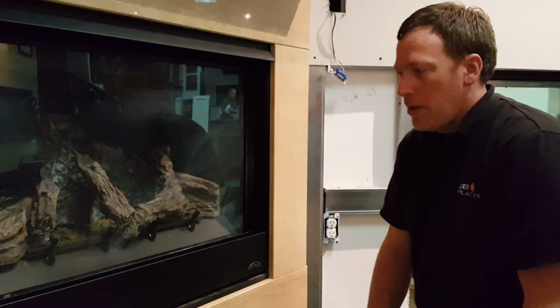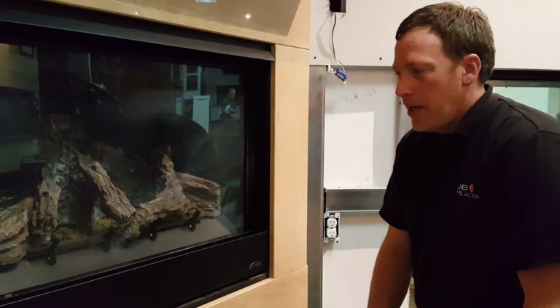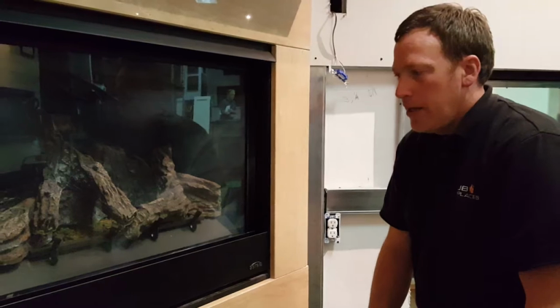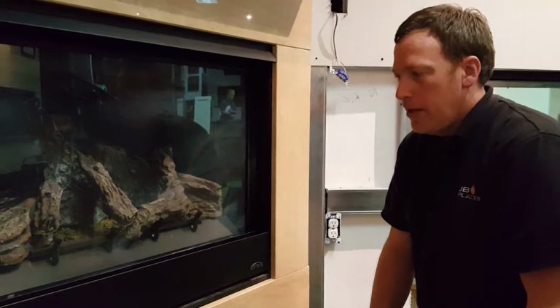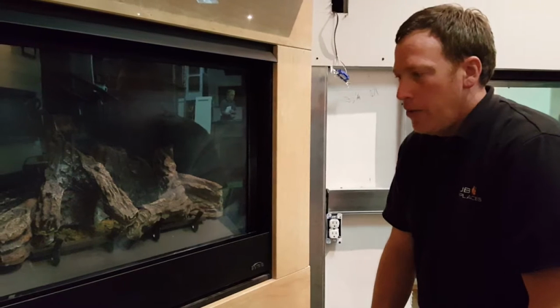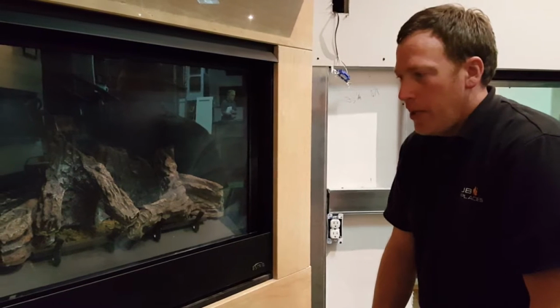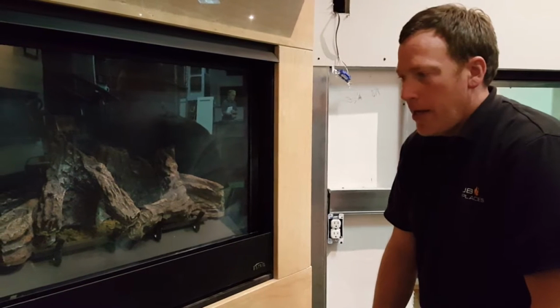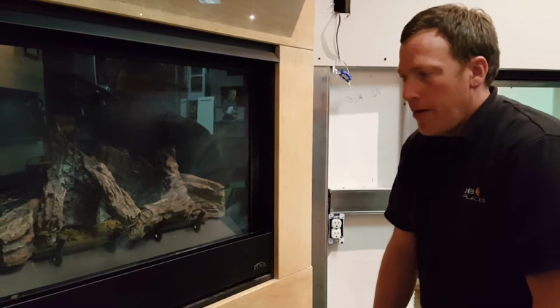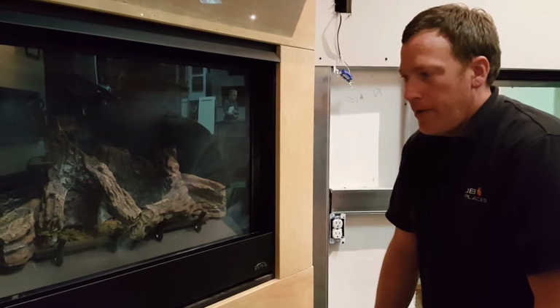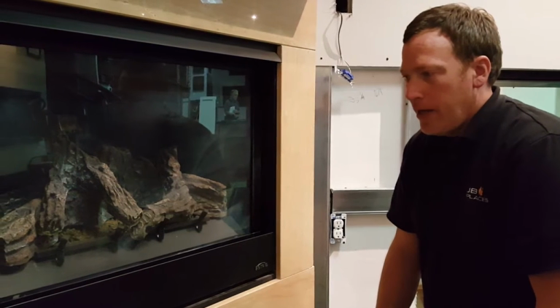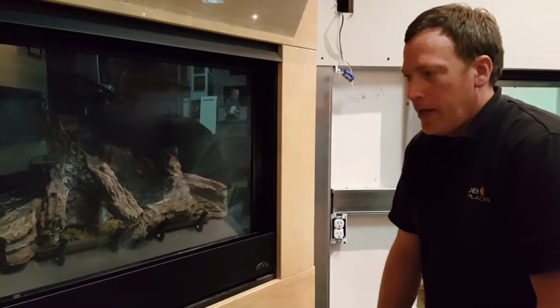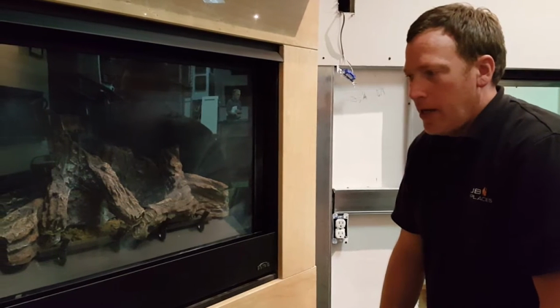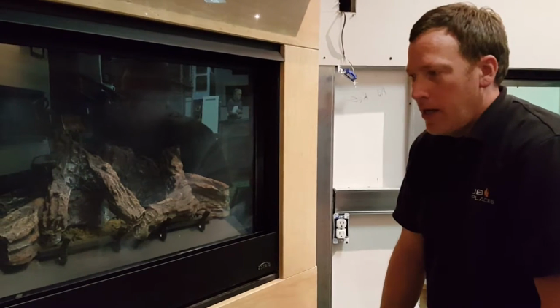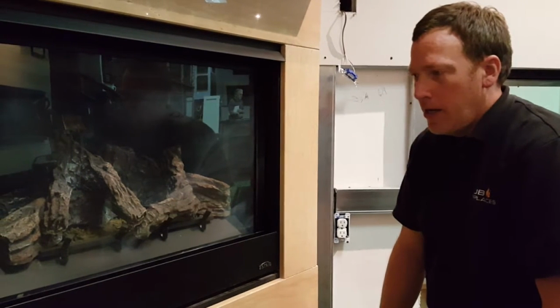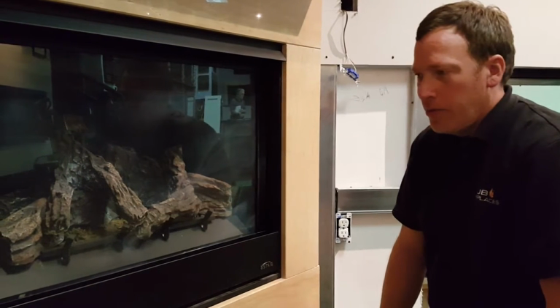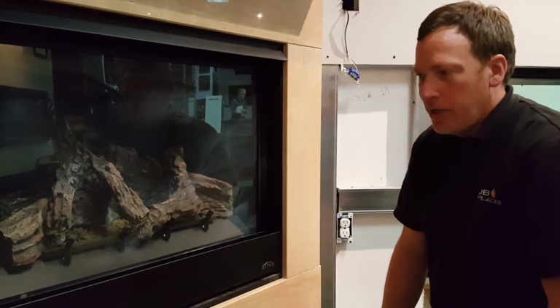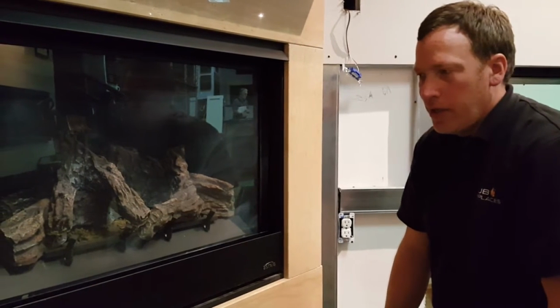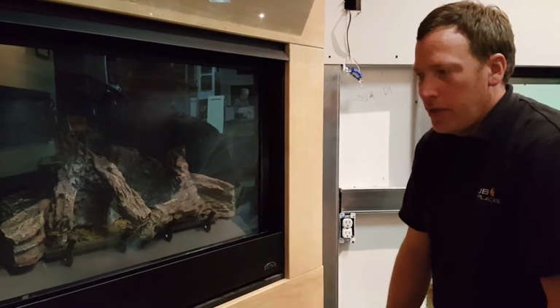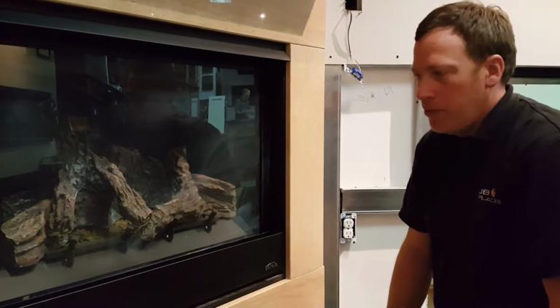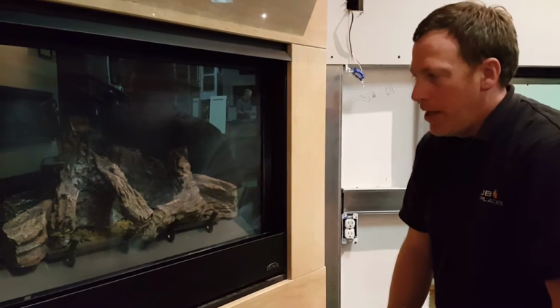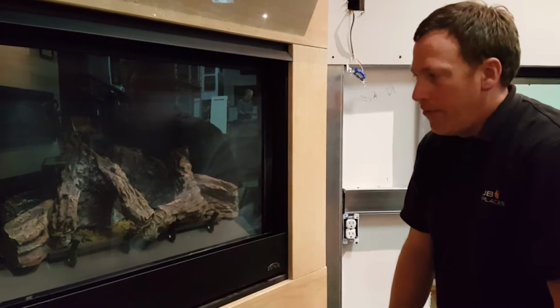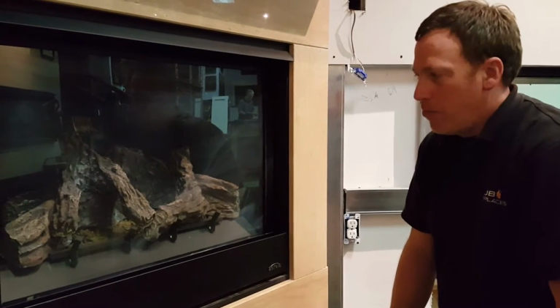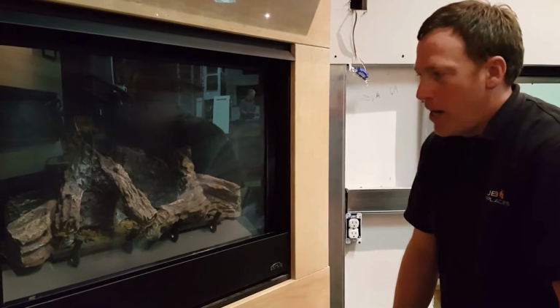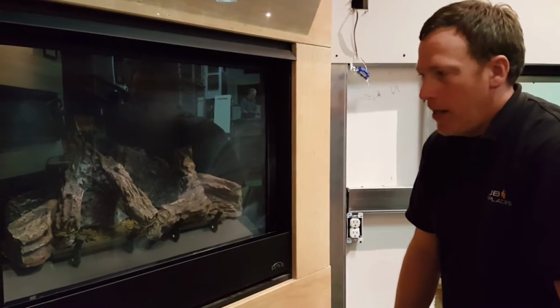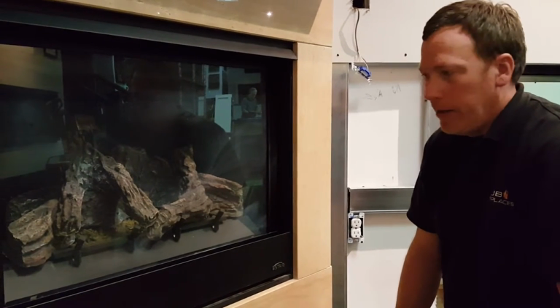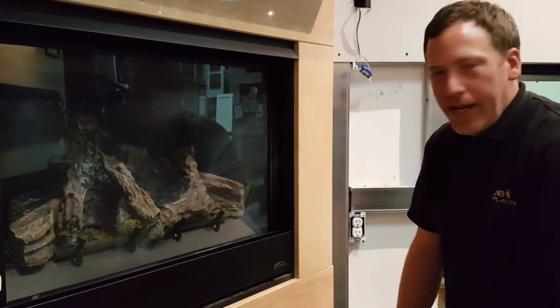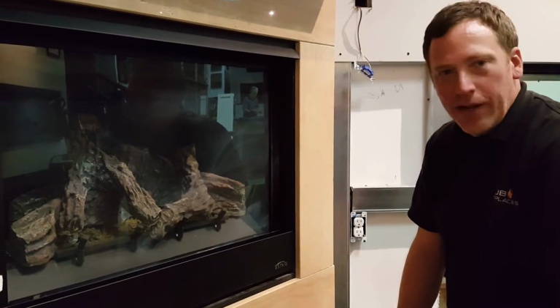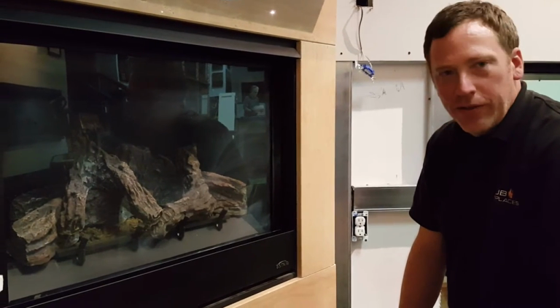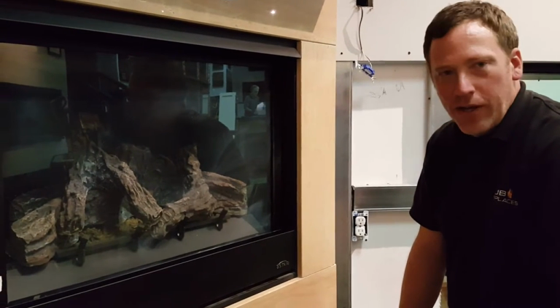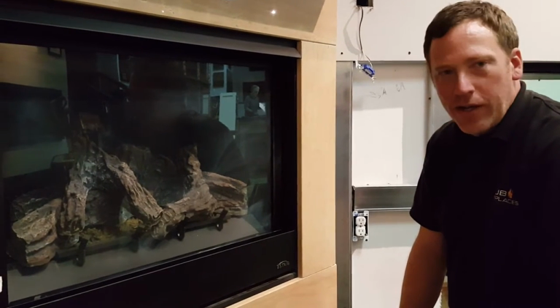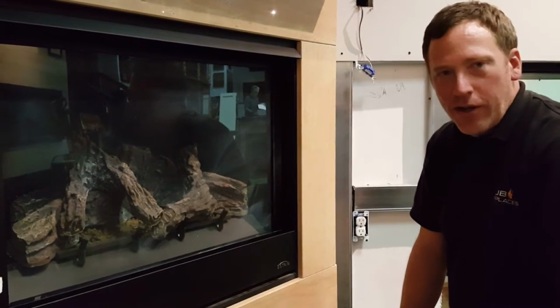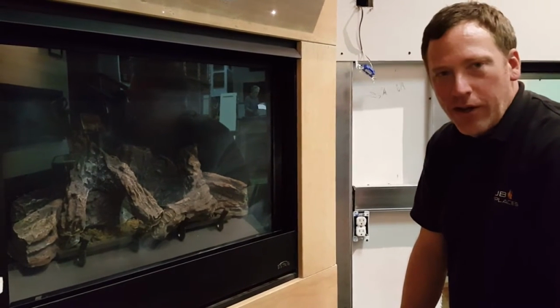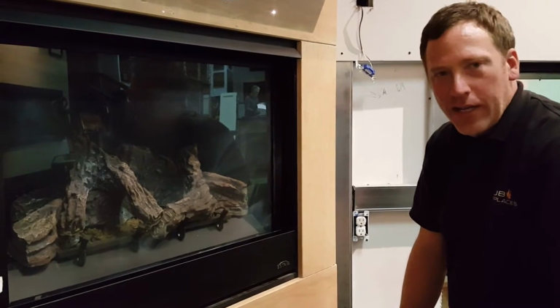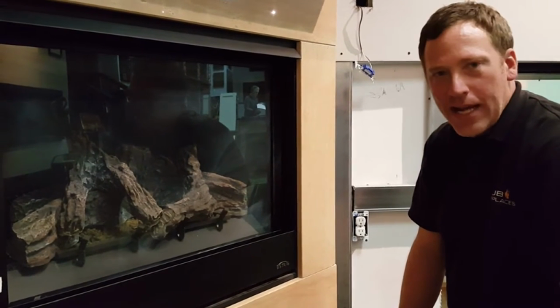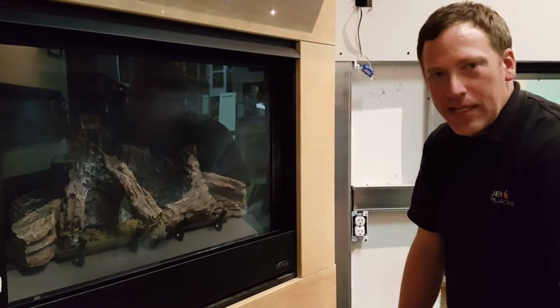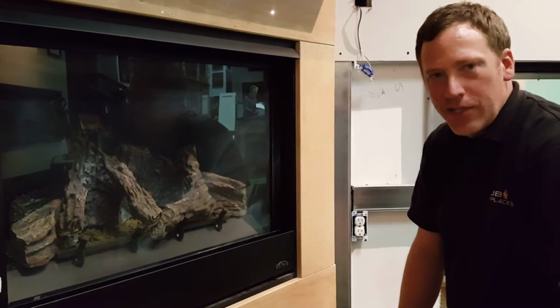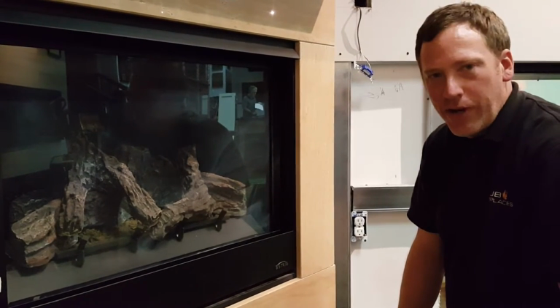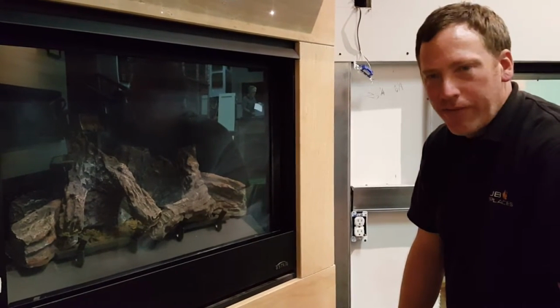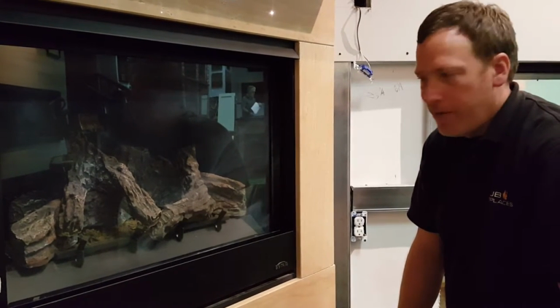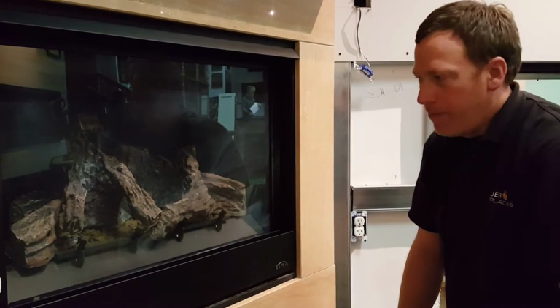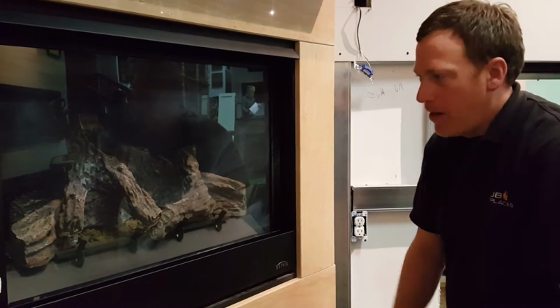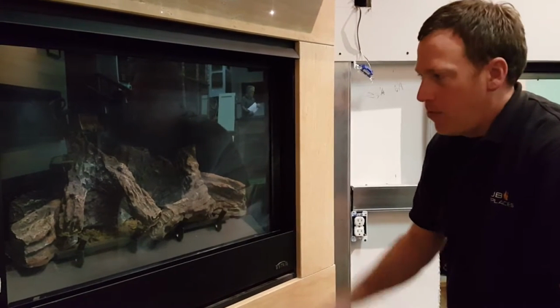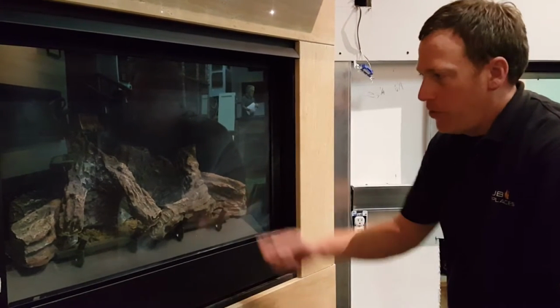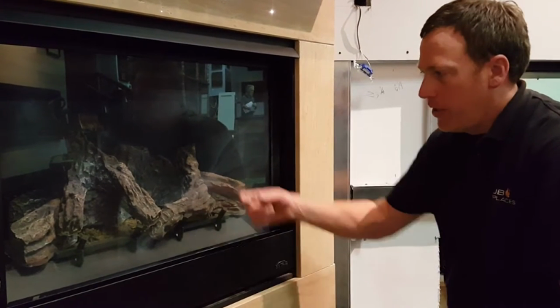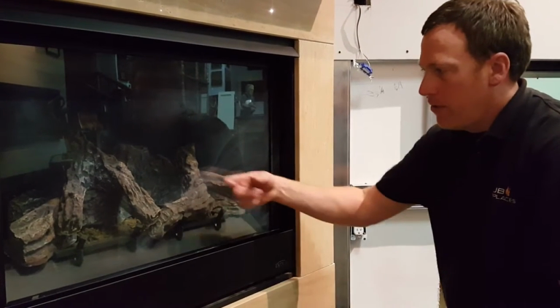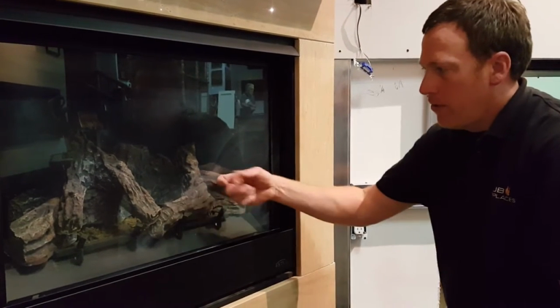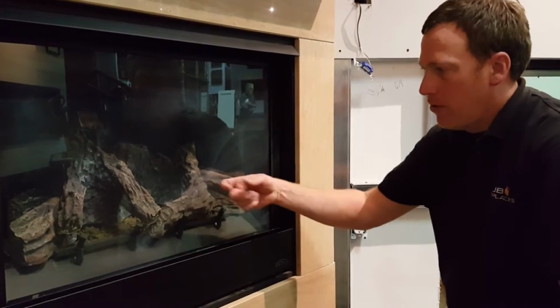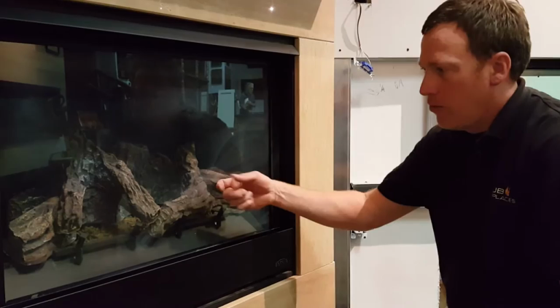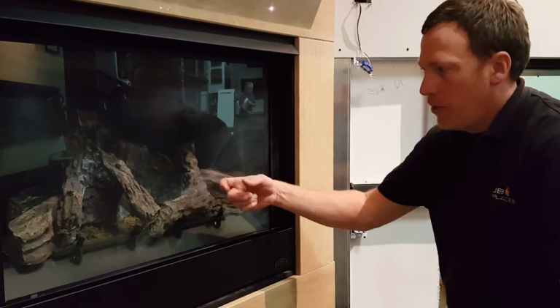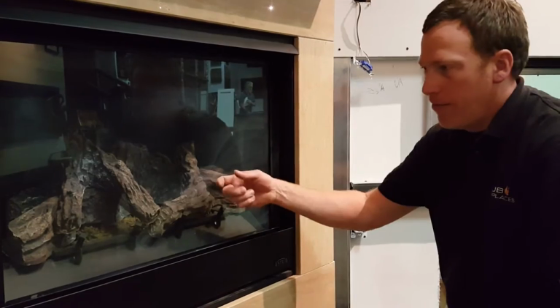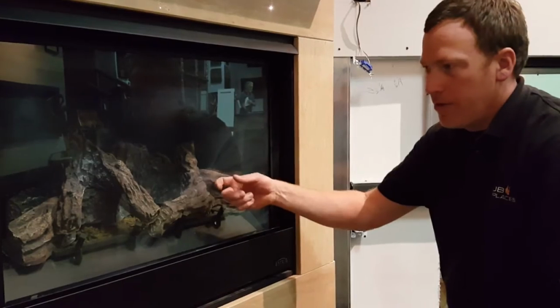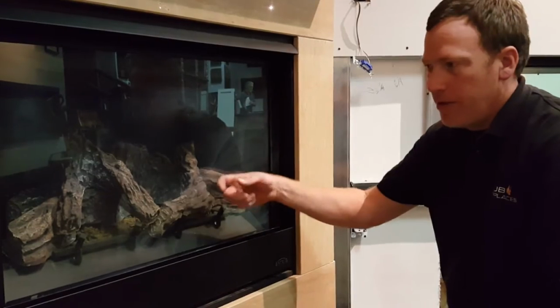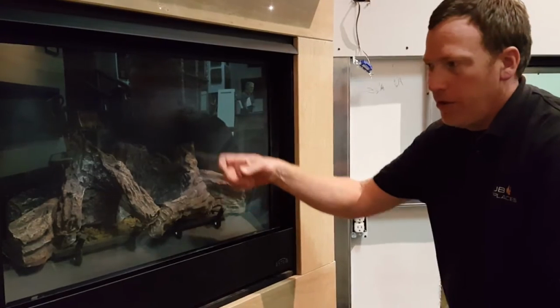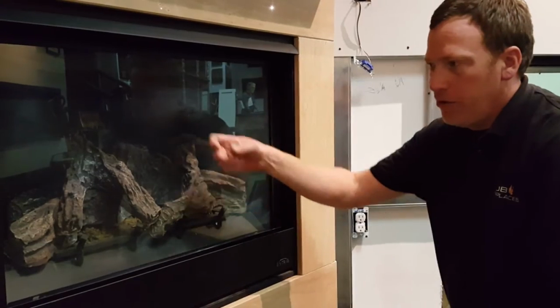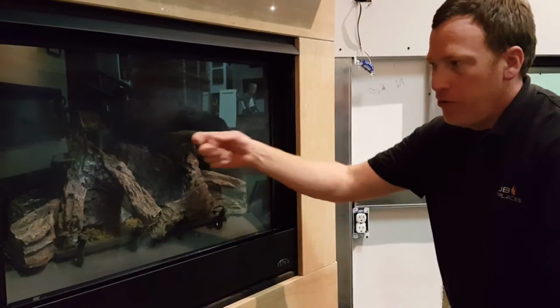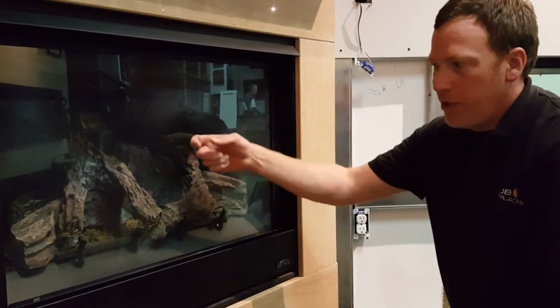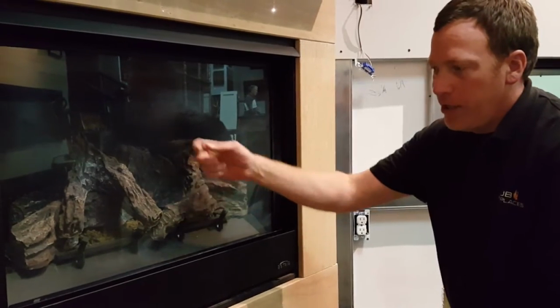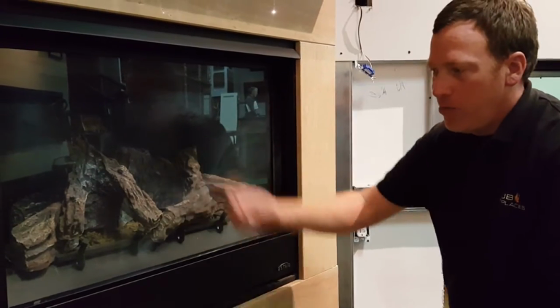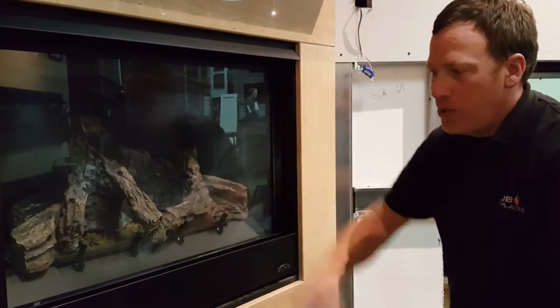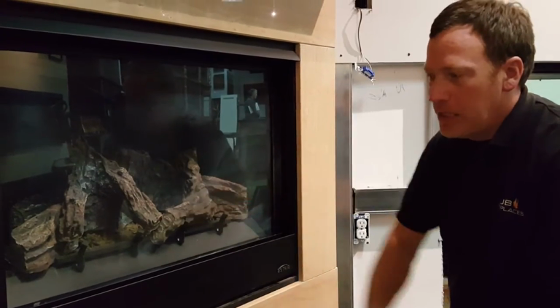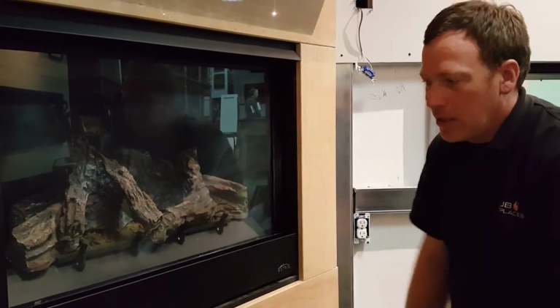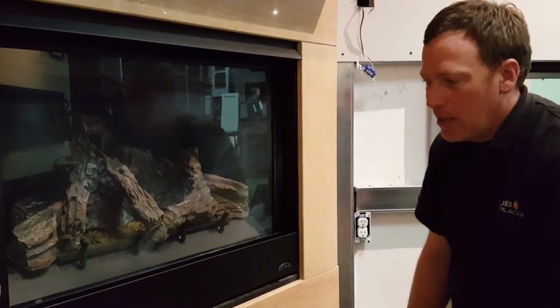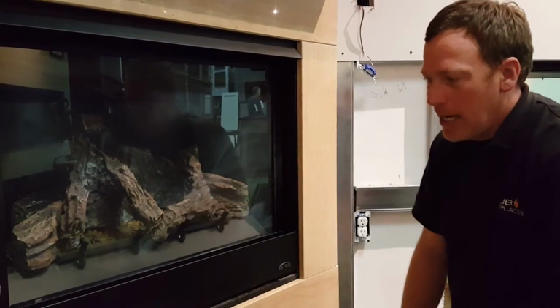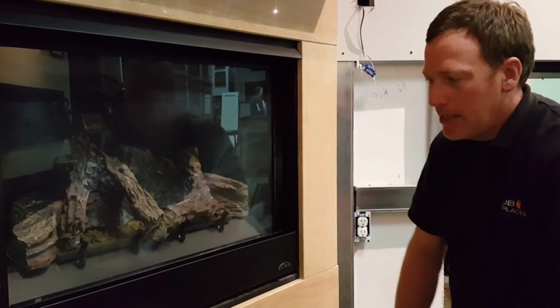Here we have a pilot out on our gas directly into the fireplace. We have a sealed unit here, with a piece of glass.